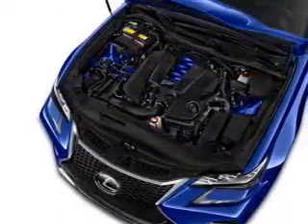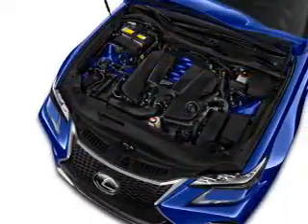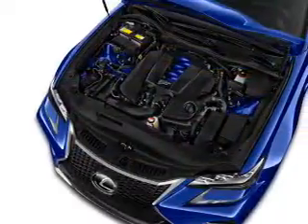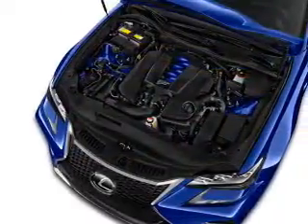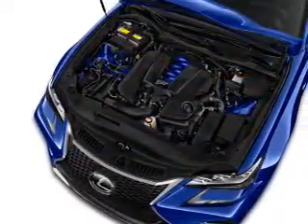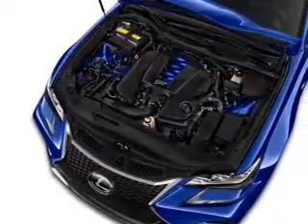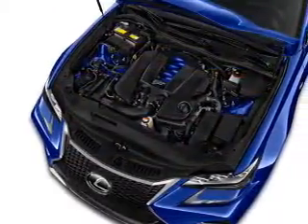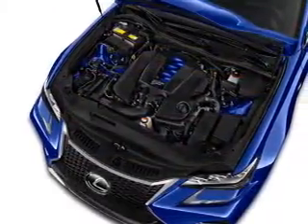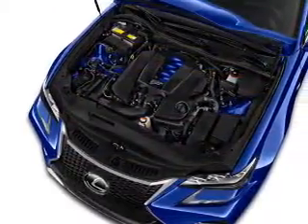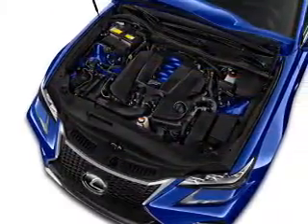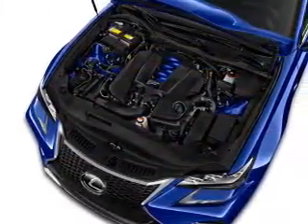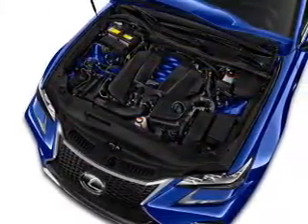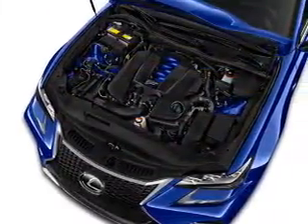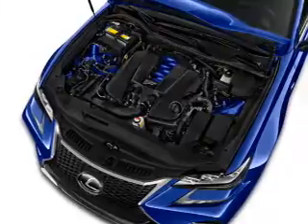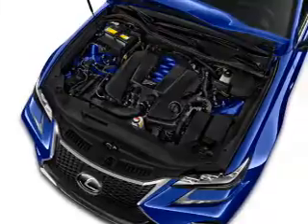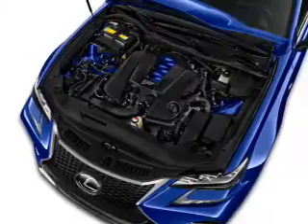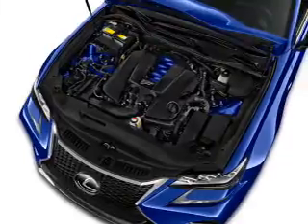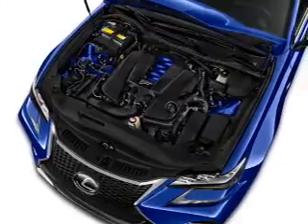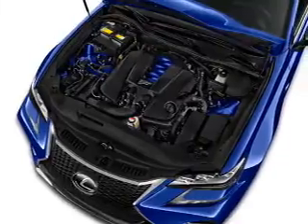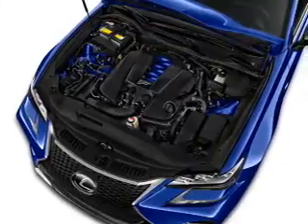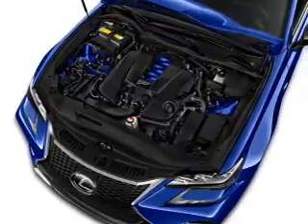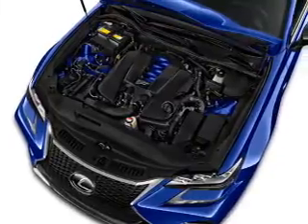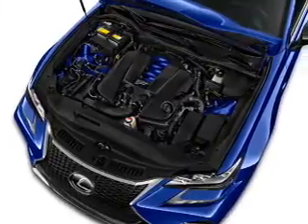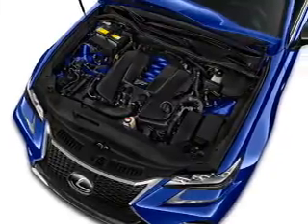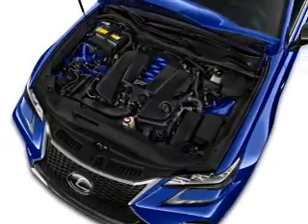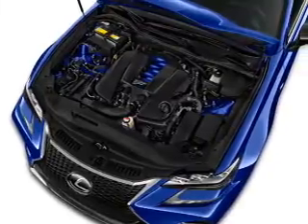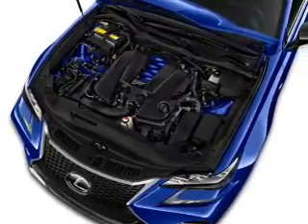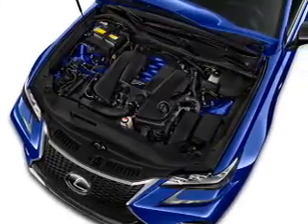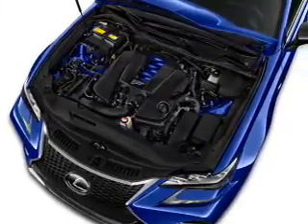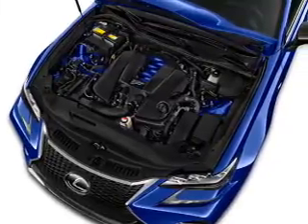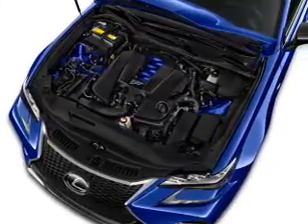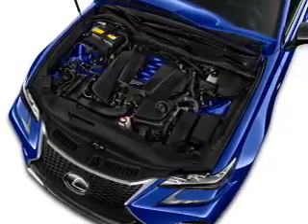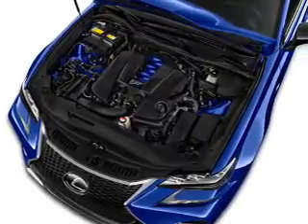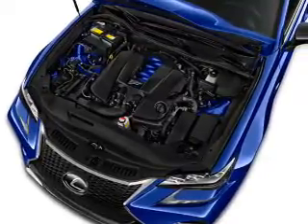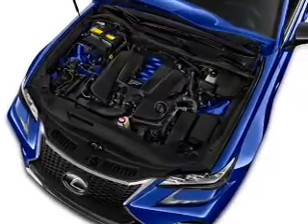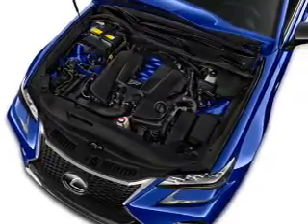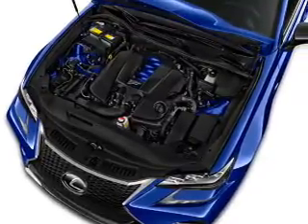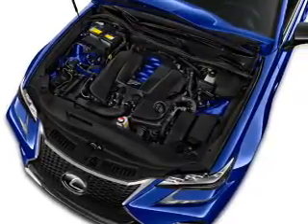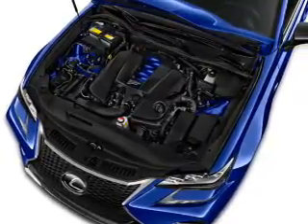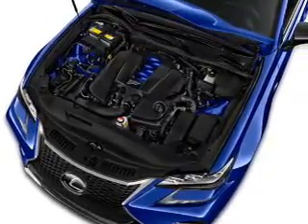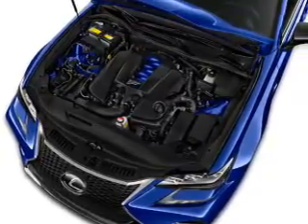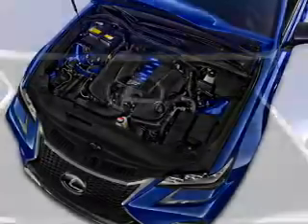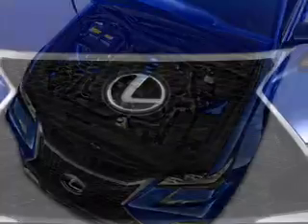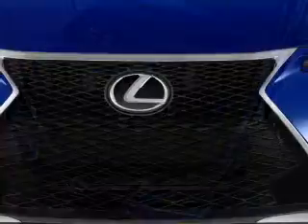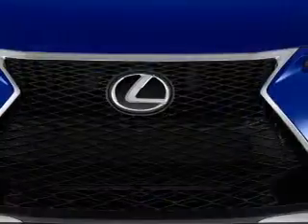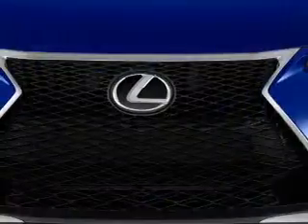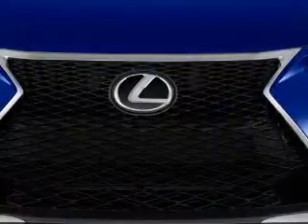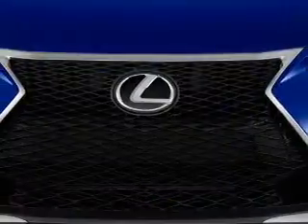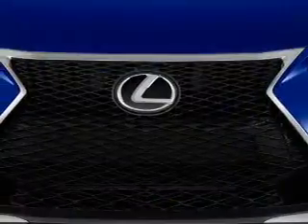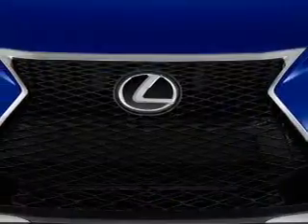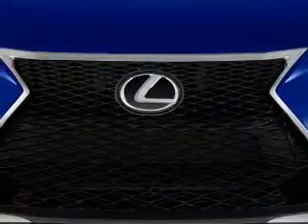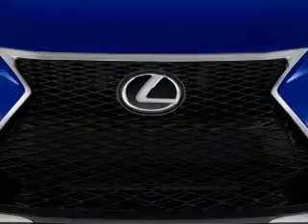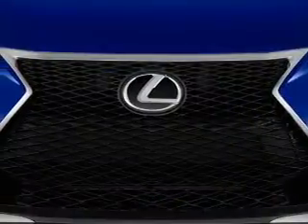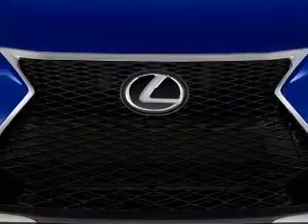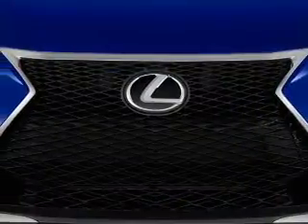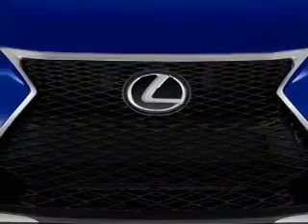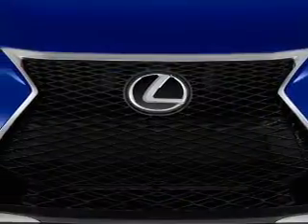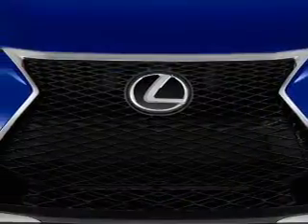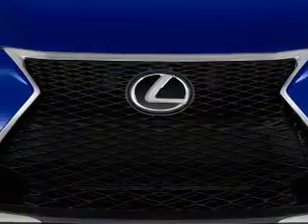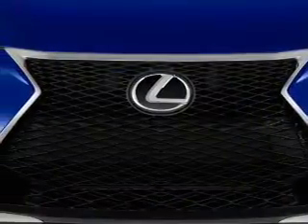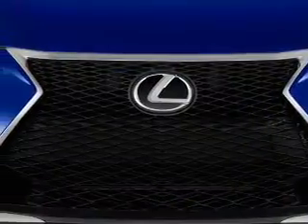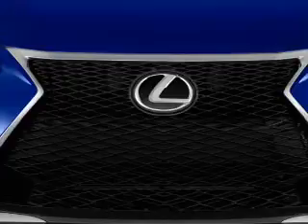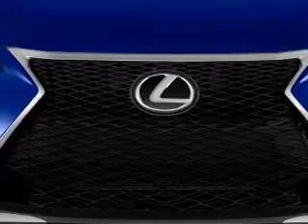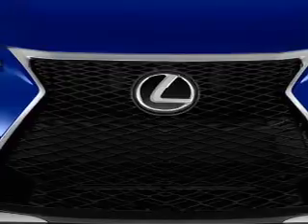Additional features include independent suspension, brake assist, traction control, and stability control.